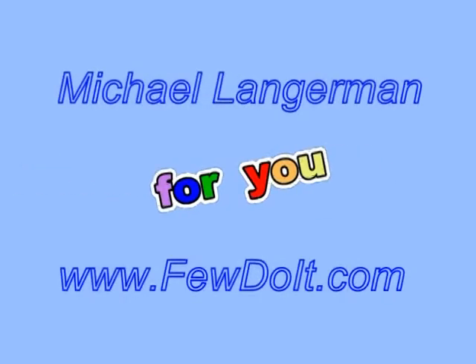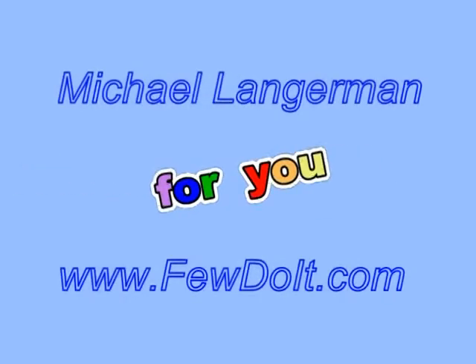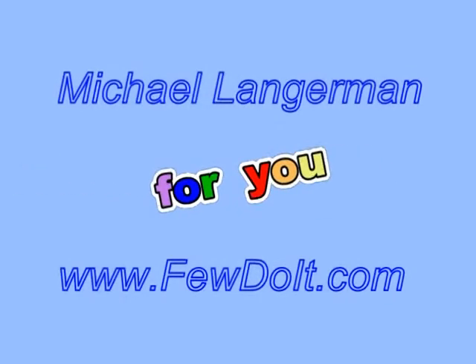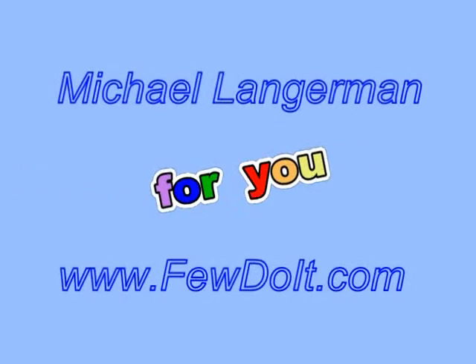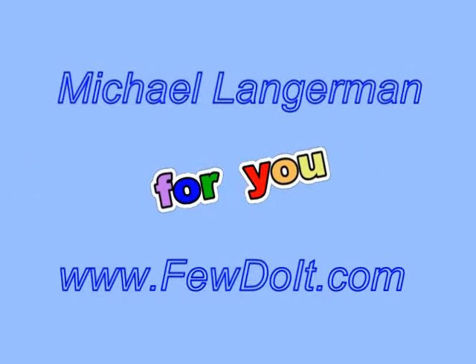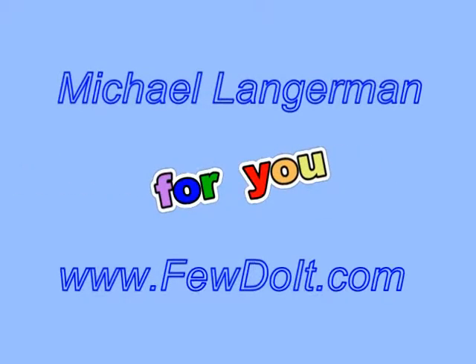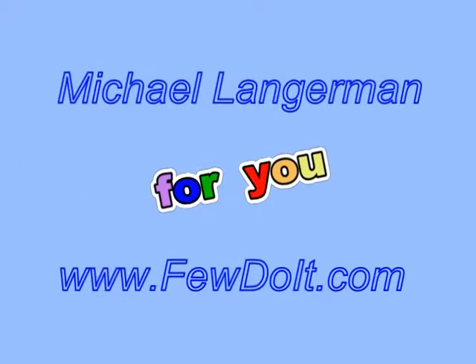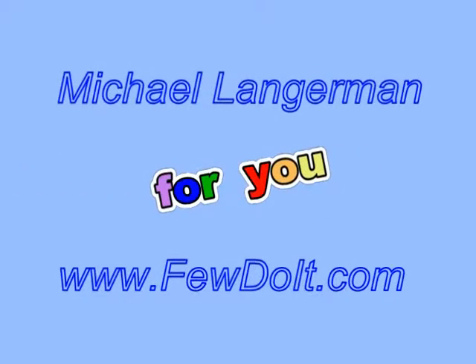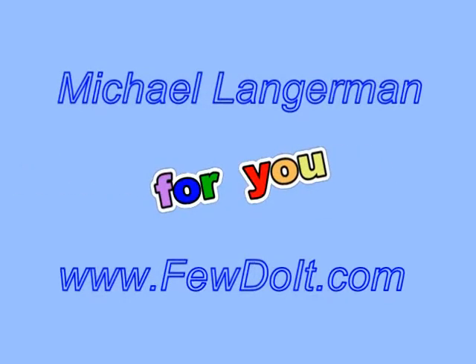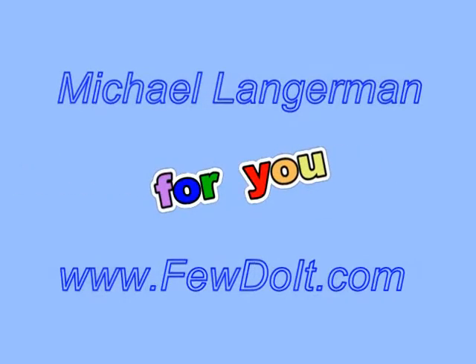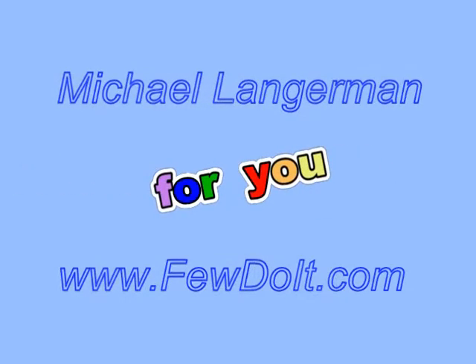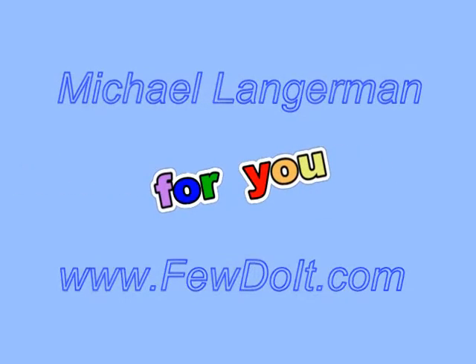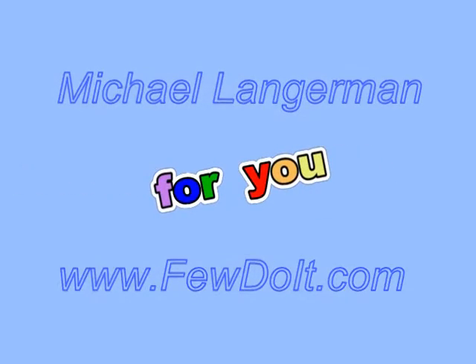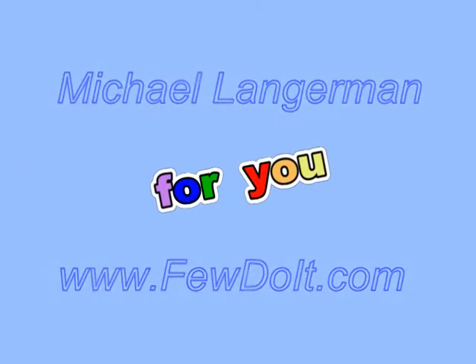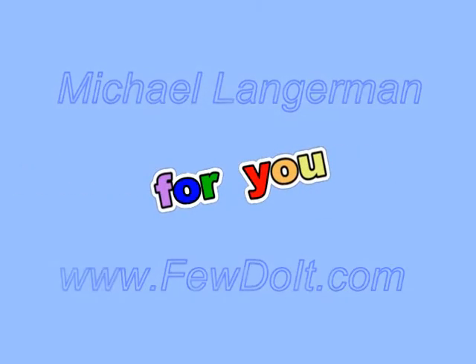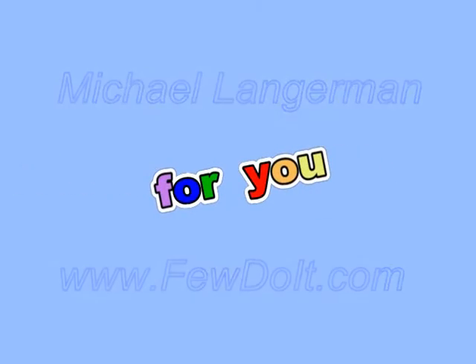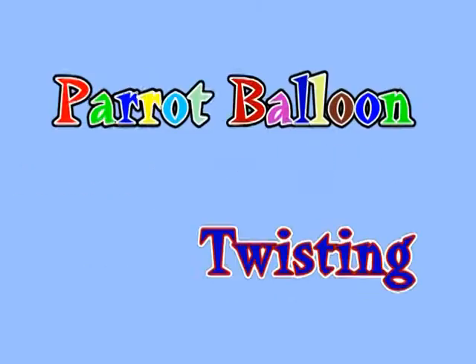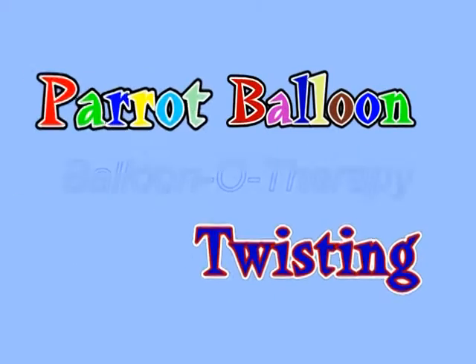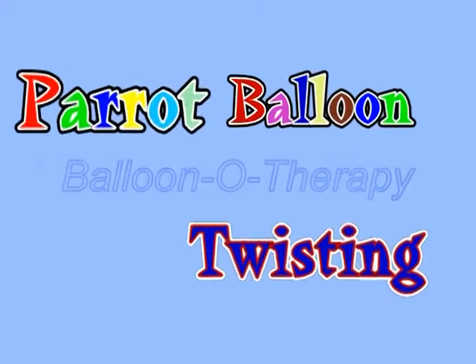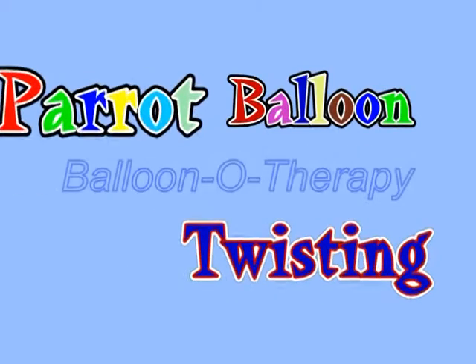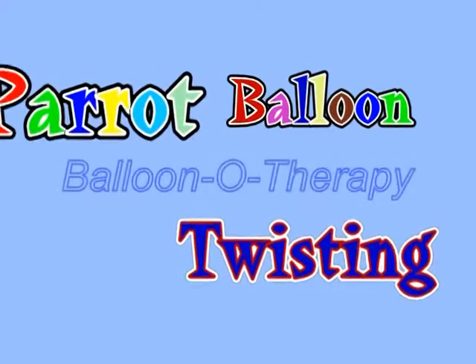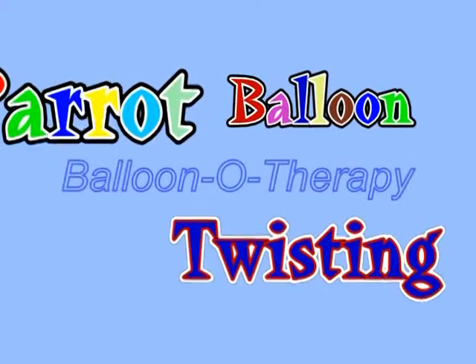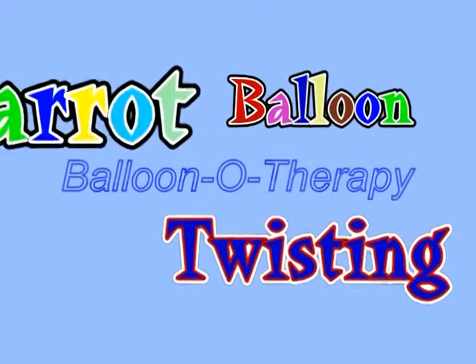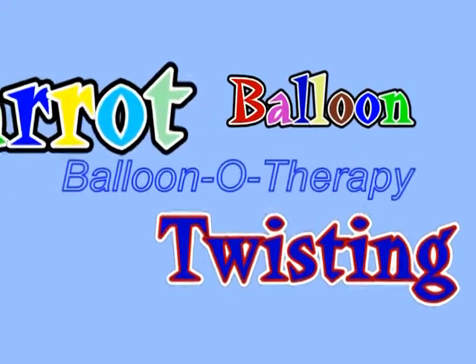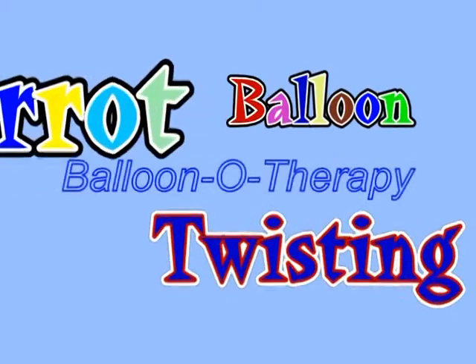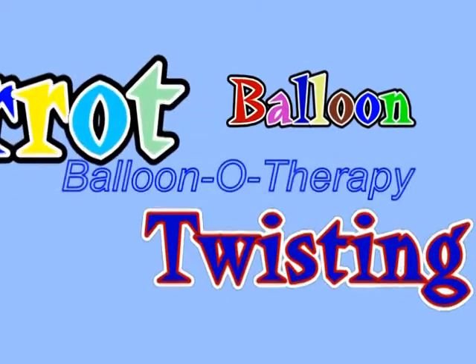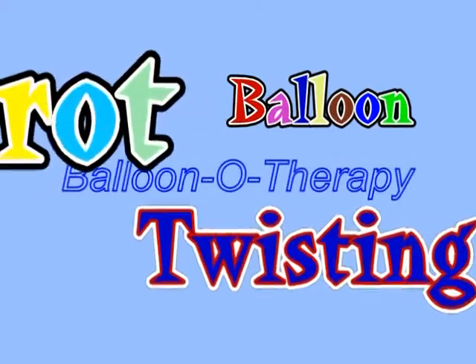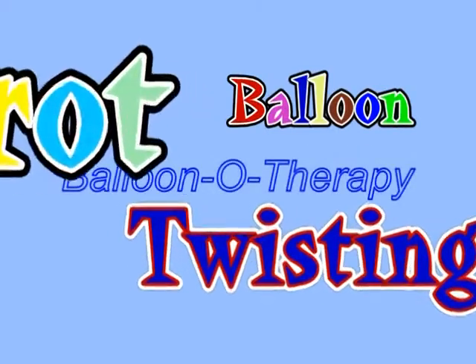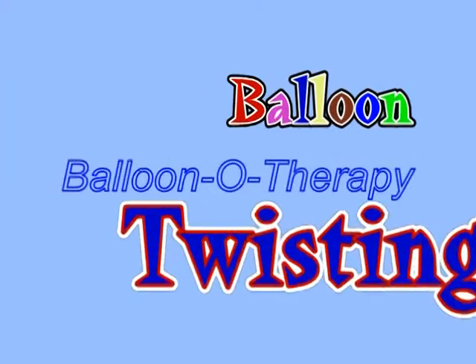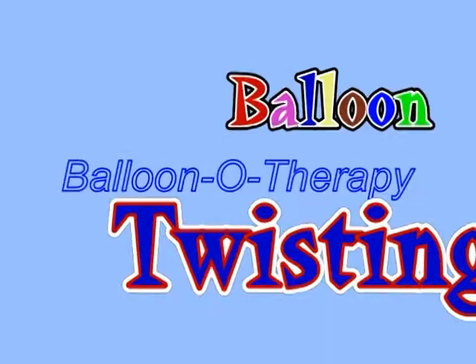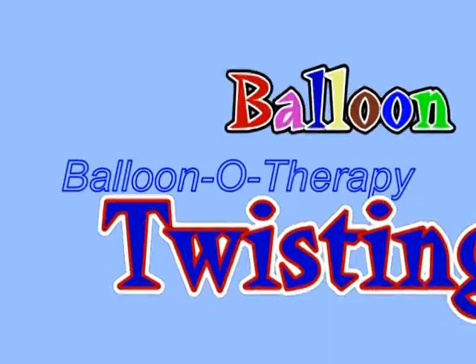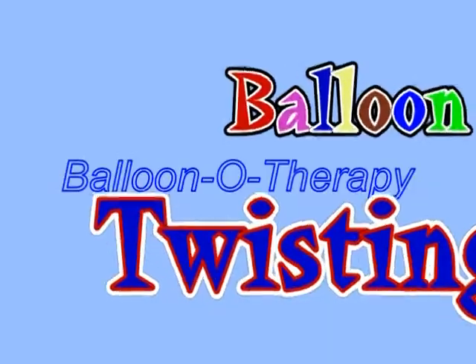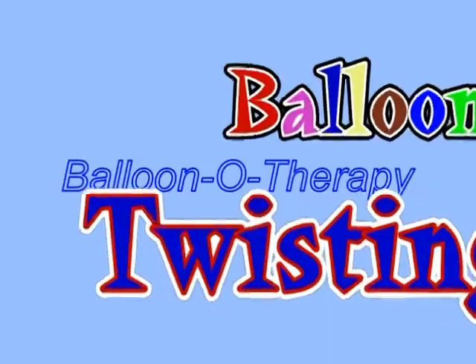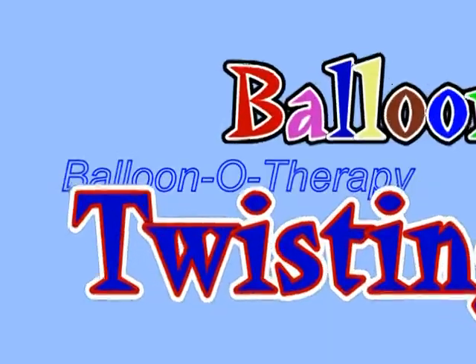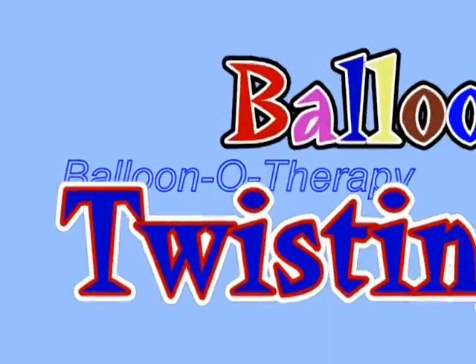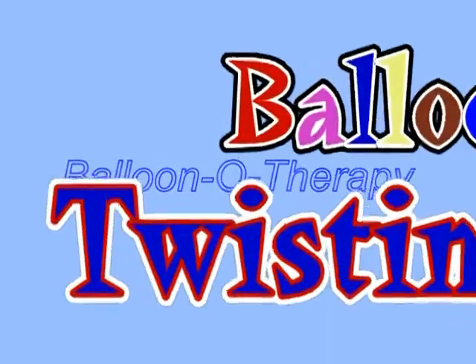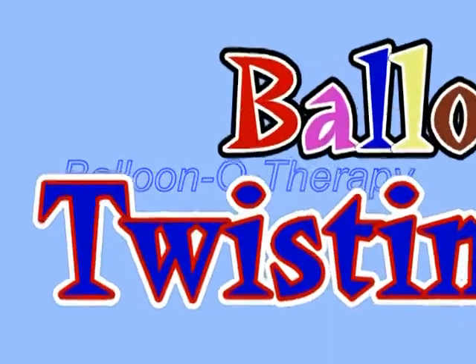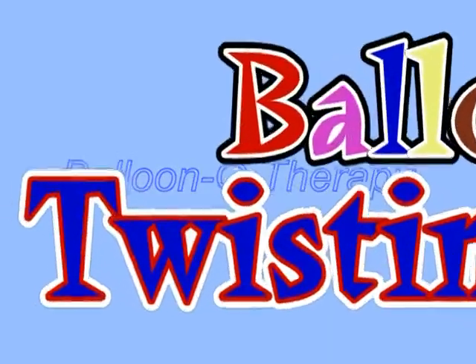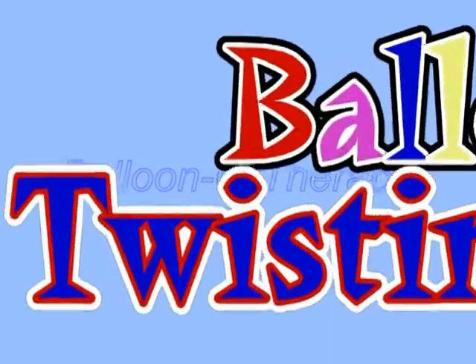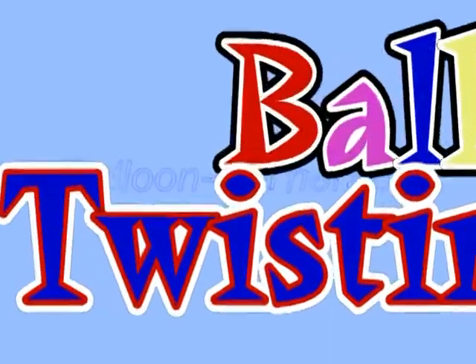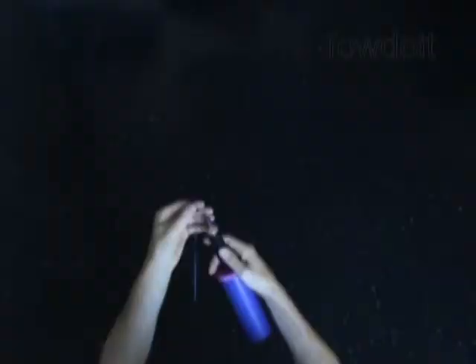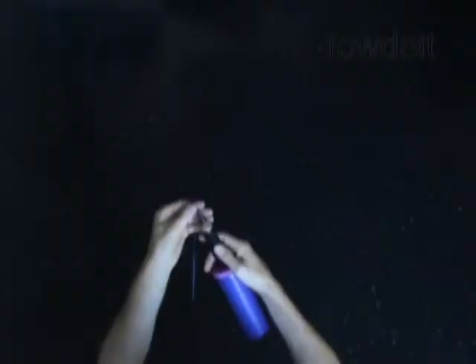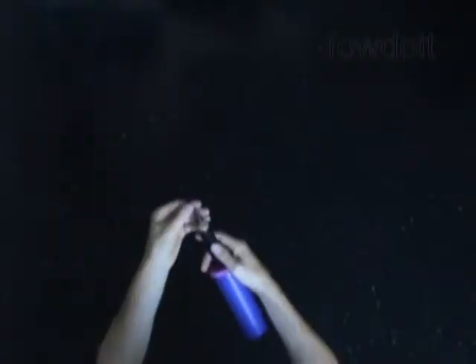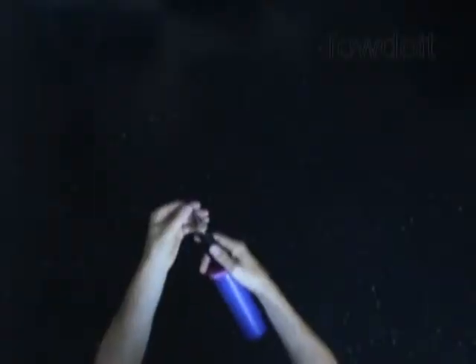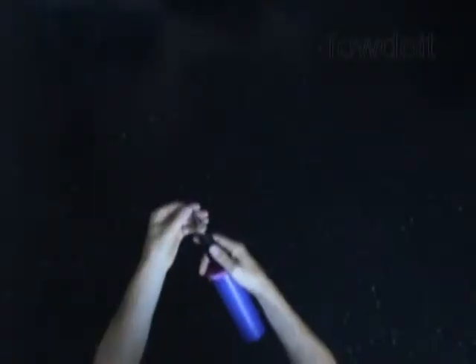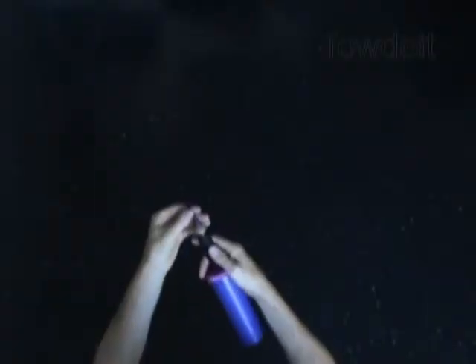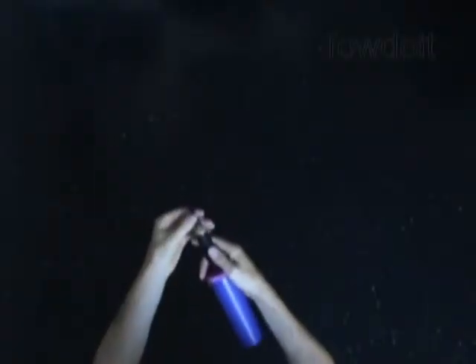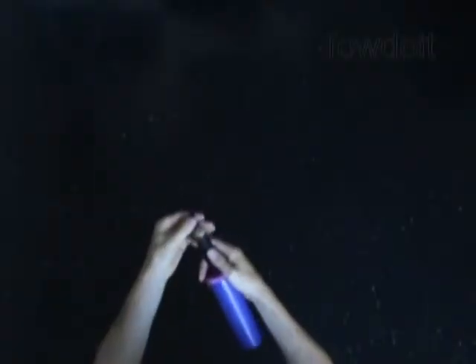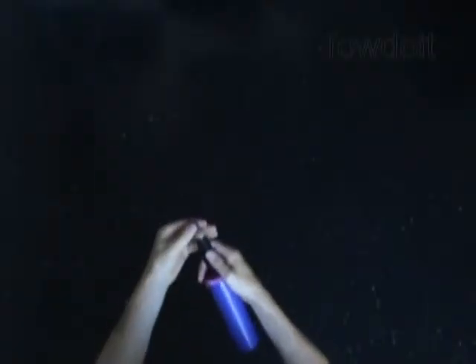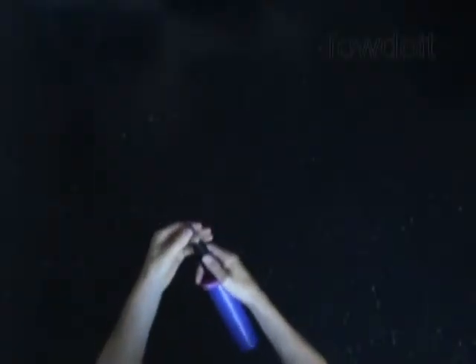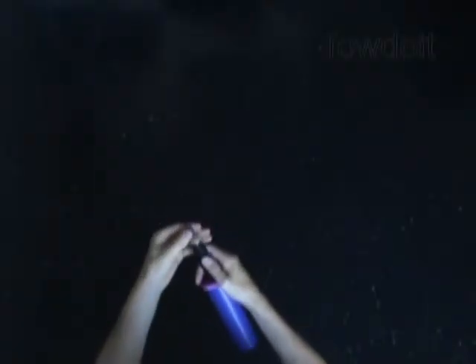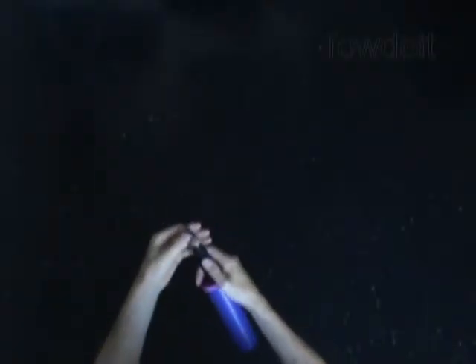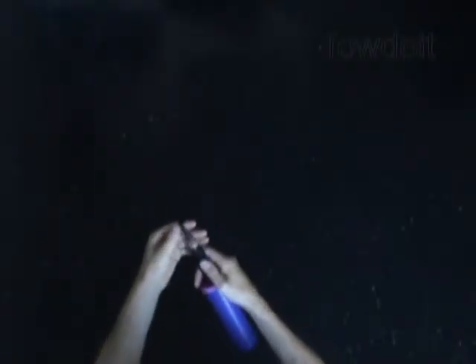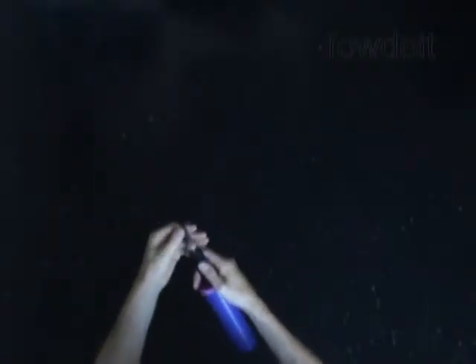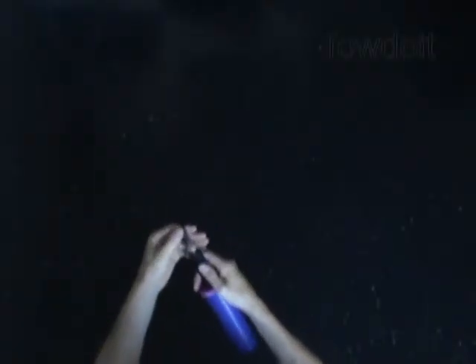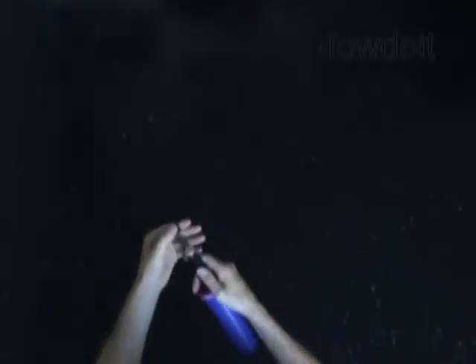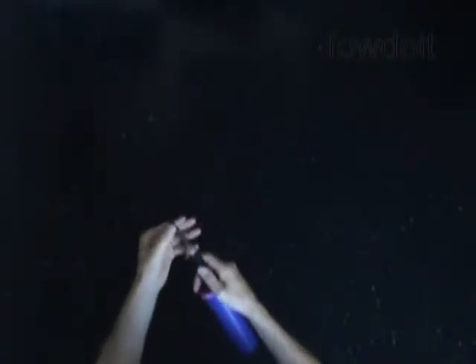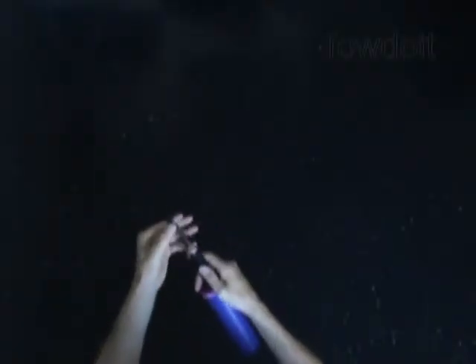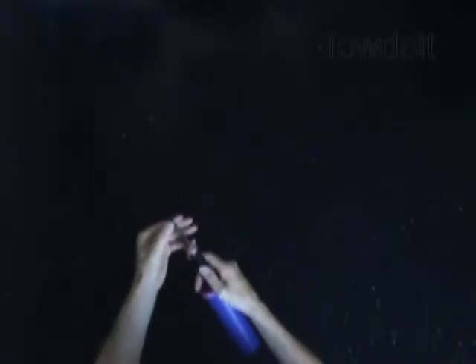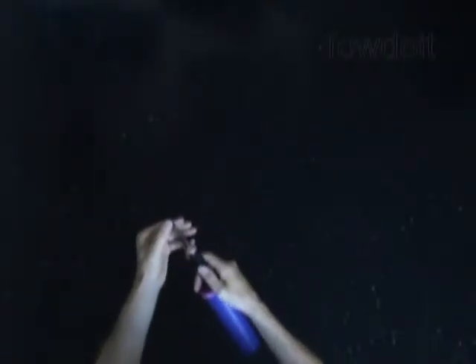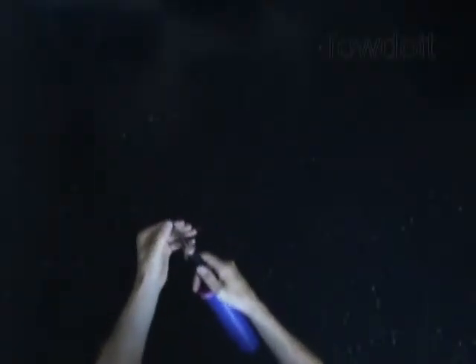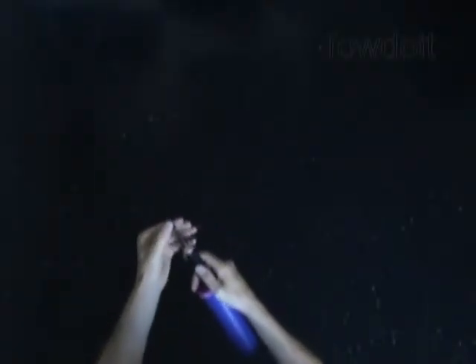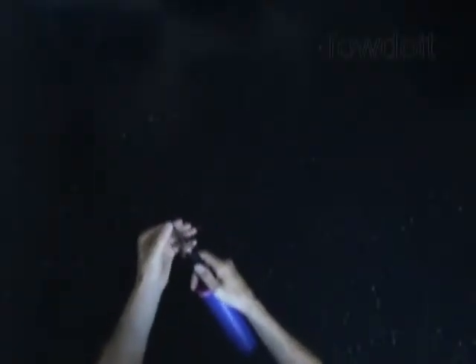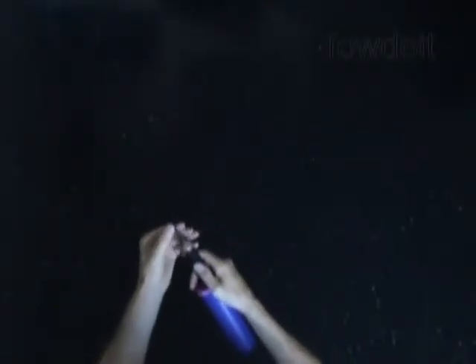Hello! Today we are going to use one balloon to make a sculpture of a parrot. Inflate a balloon leaving about a three inch flat tail.